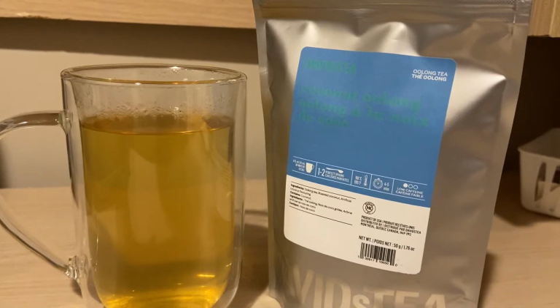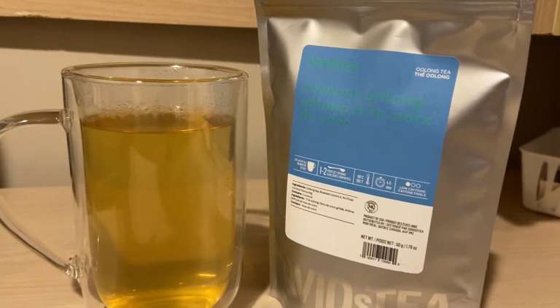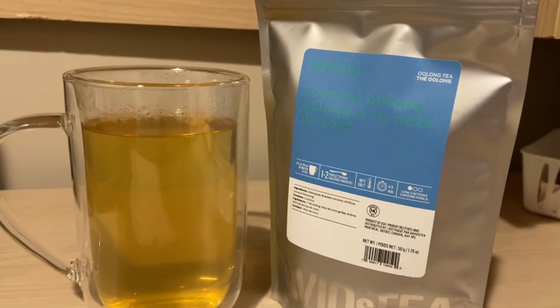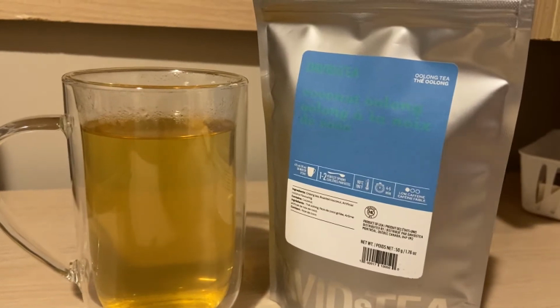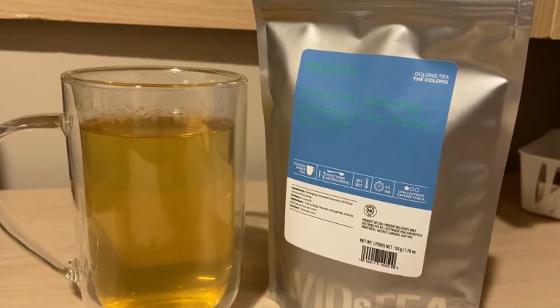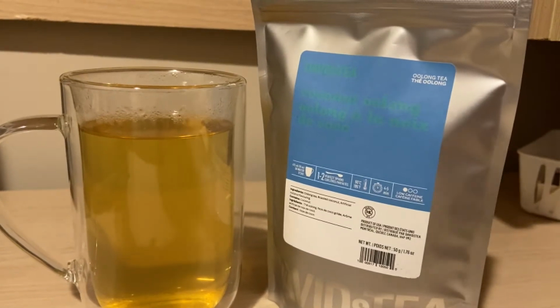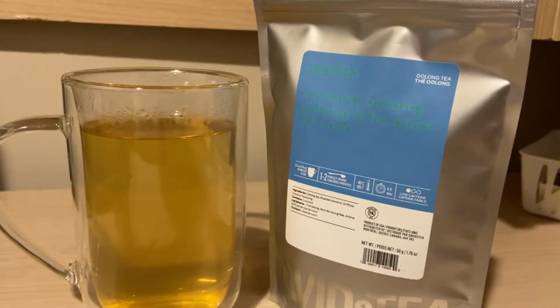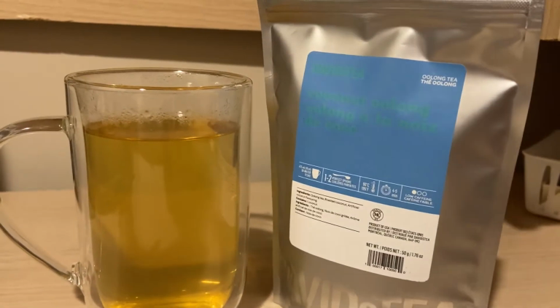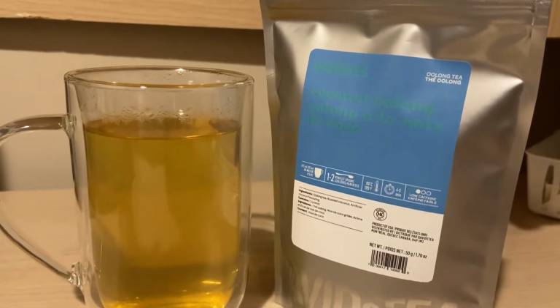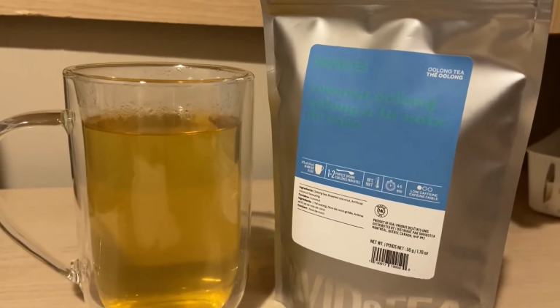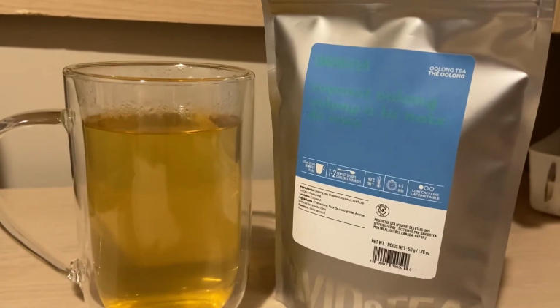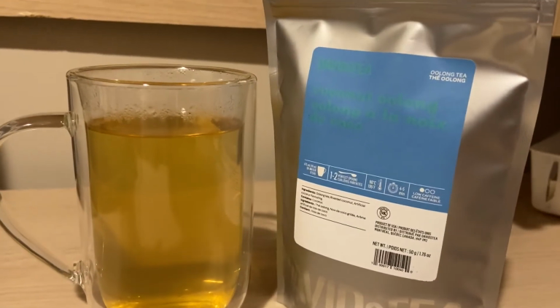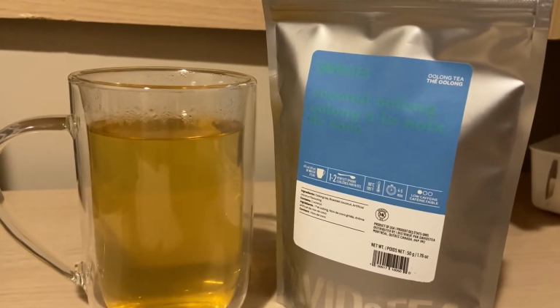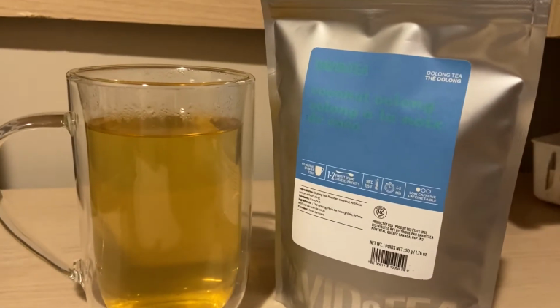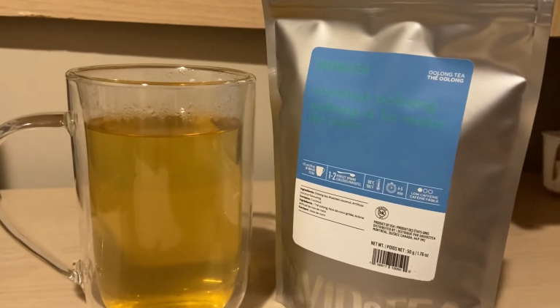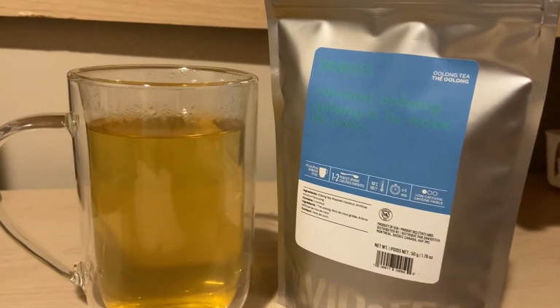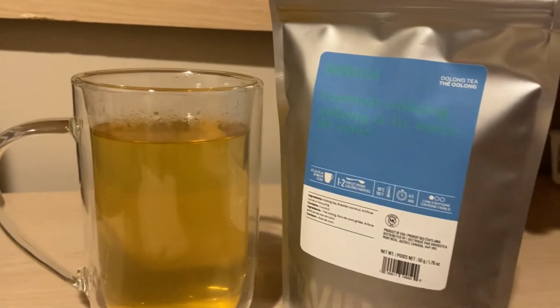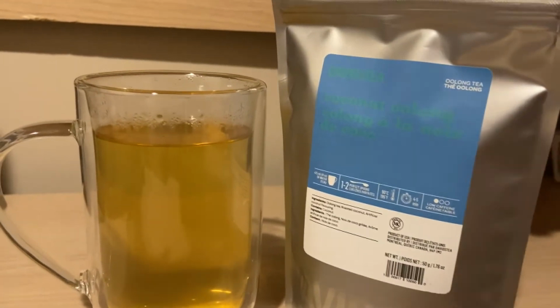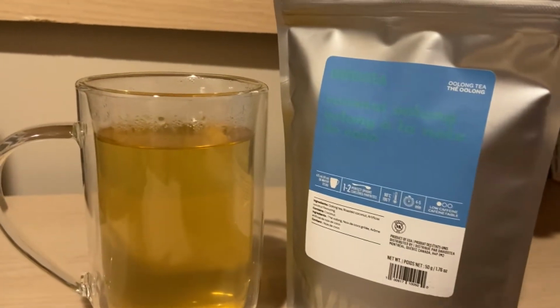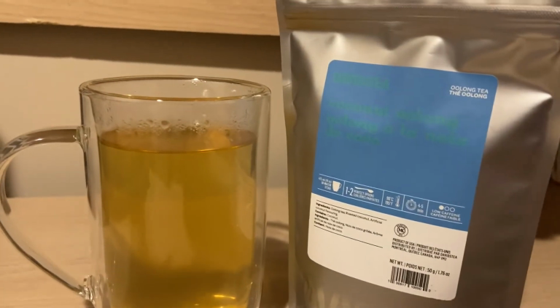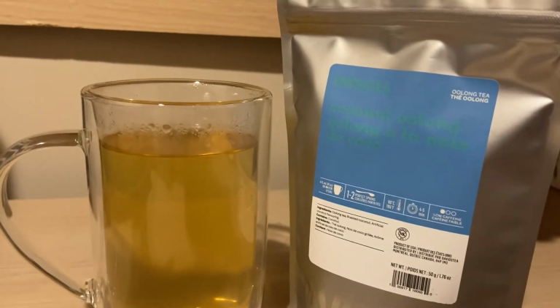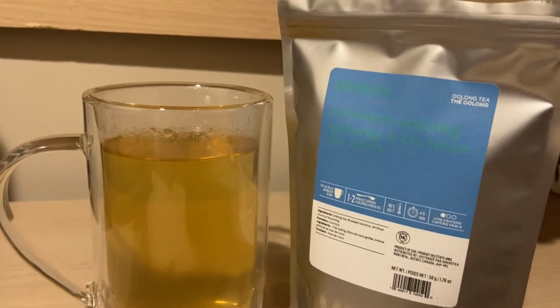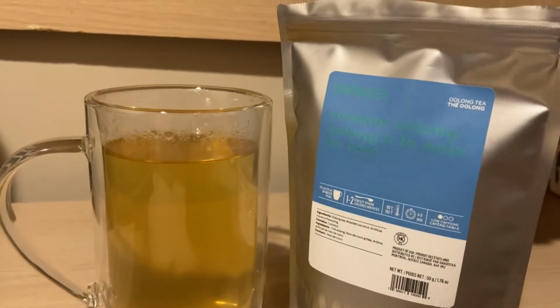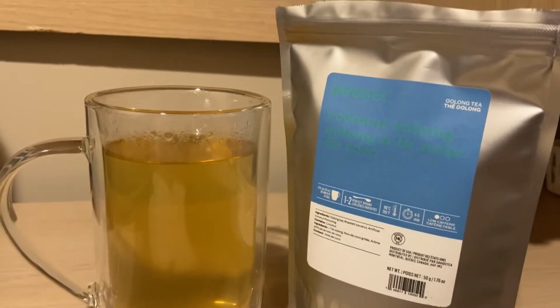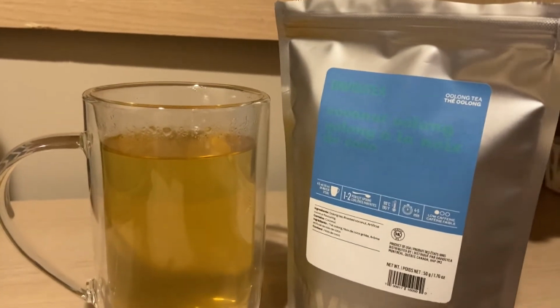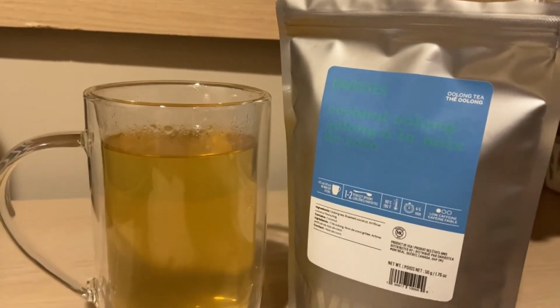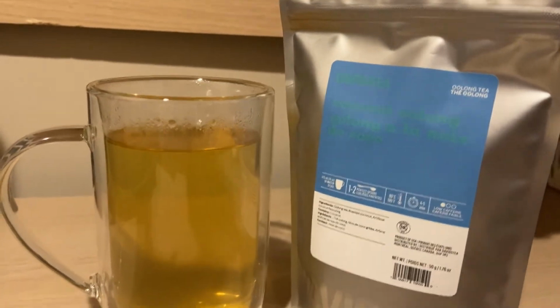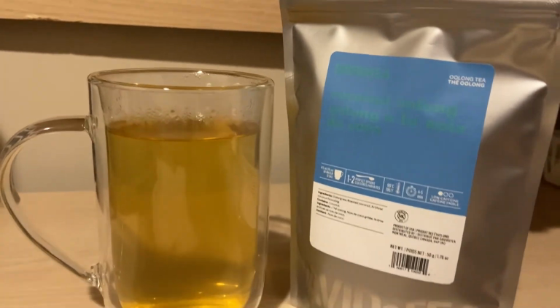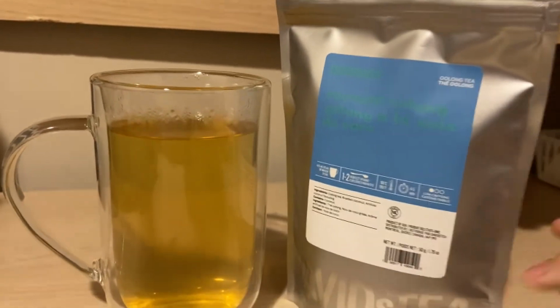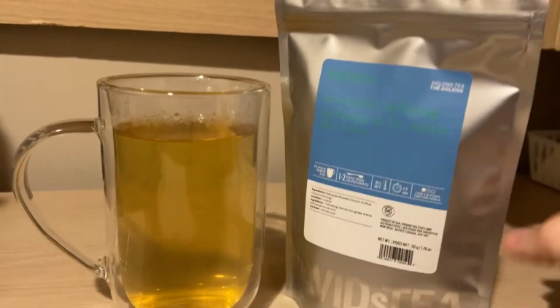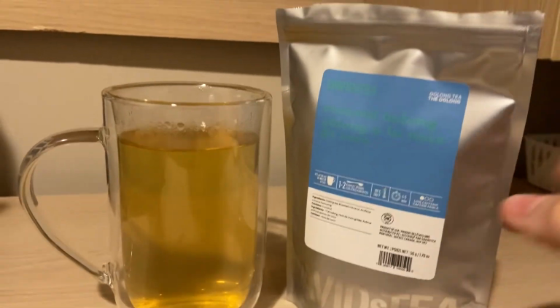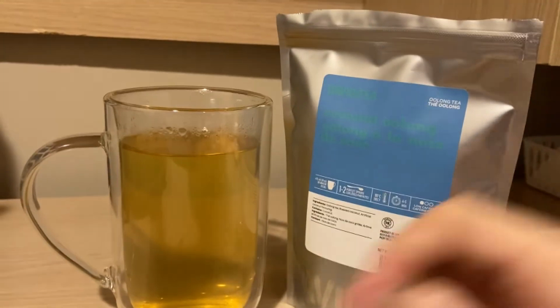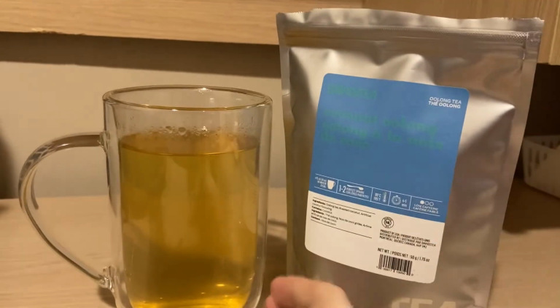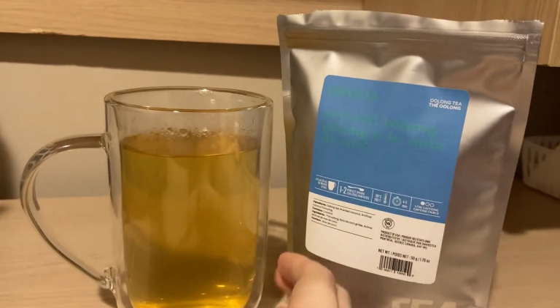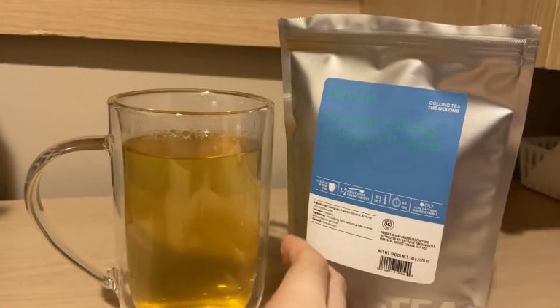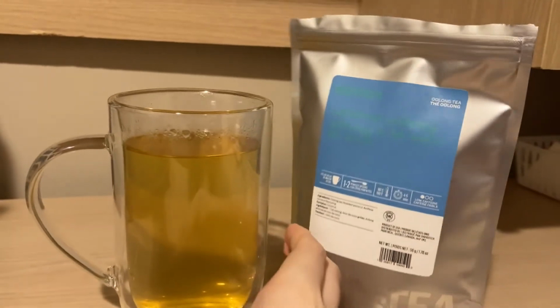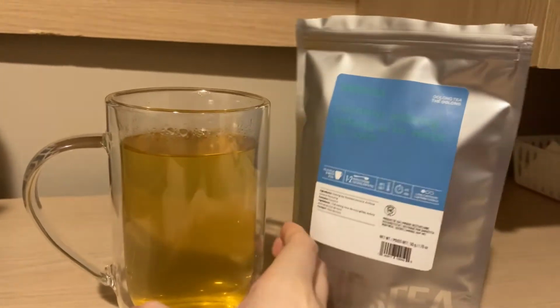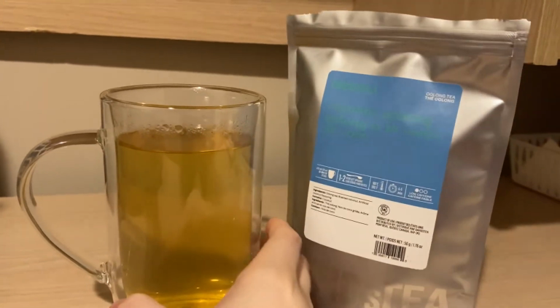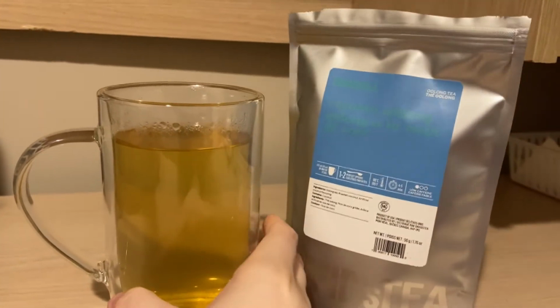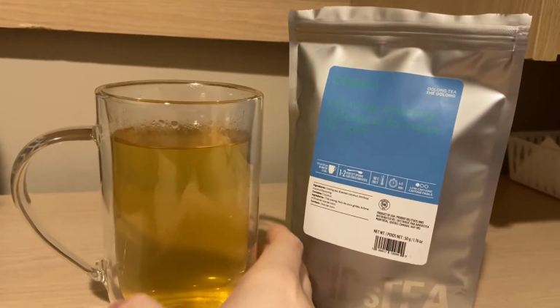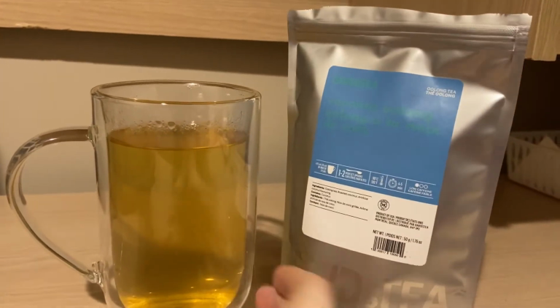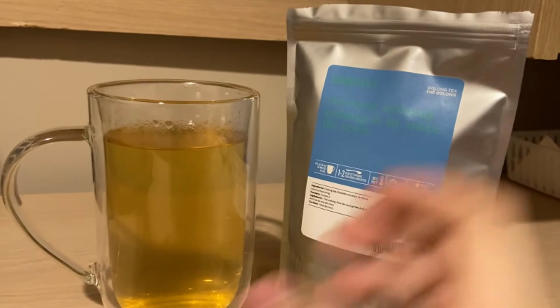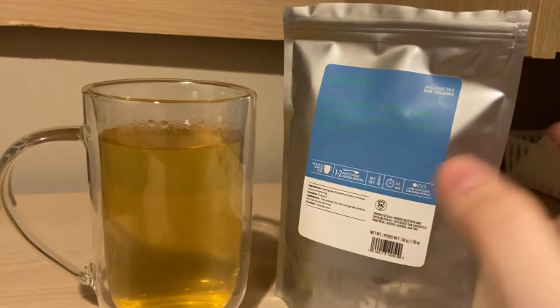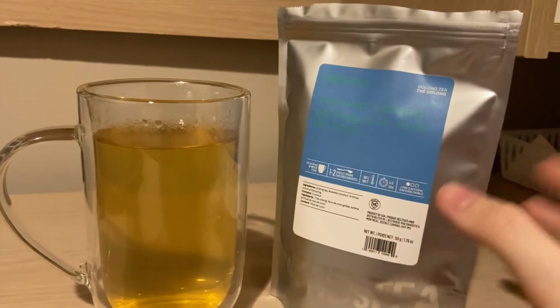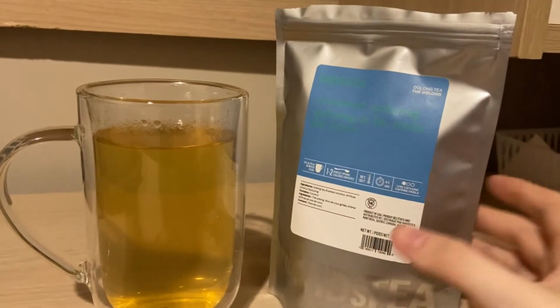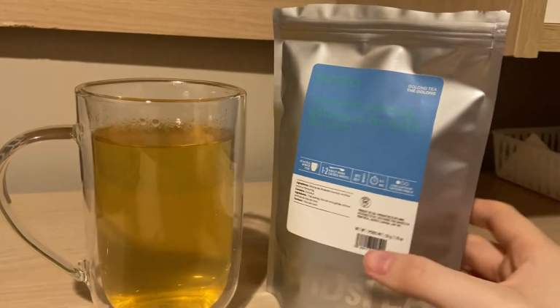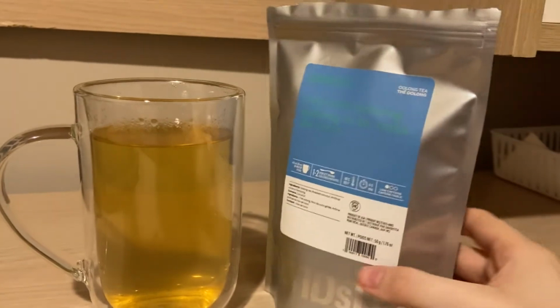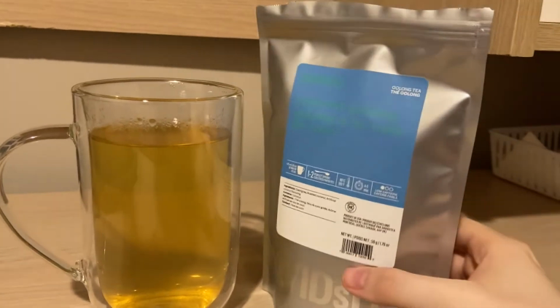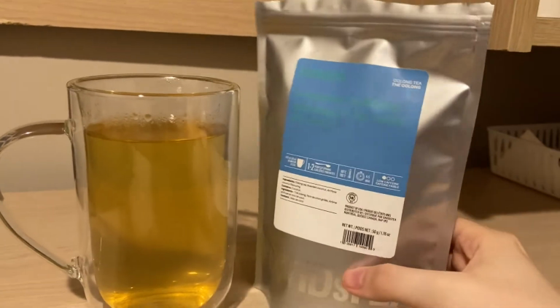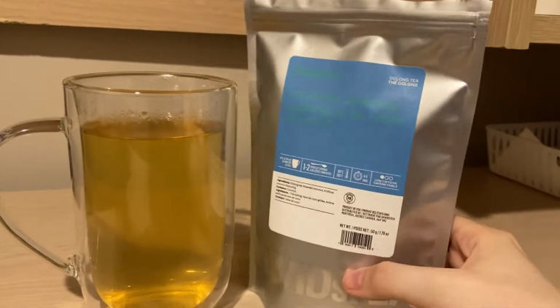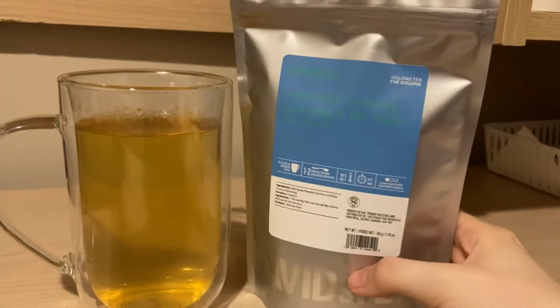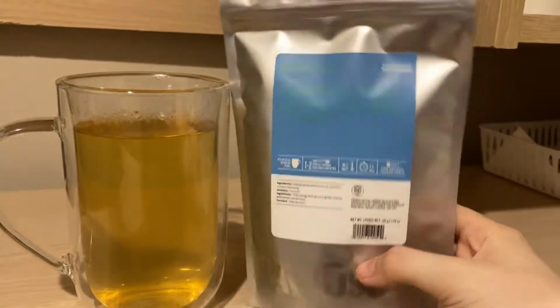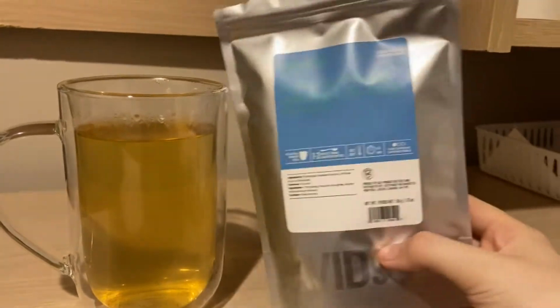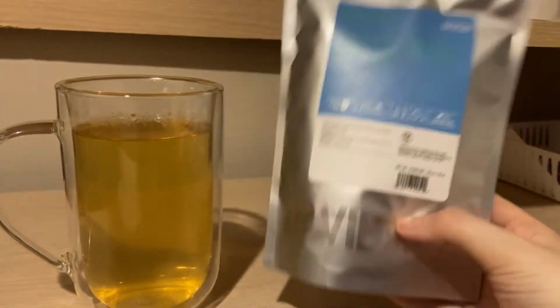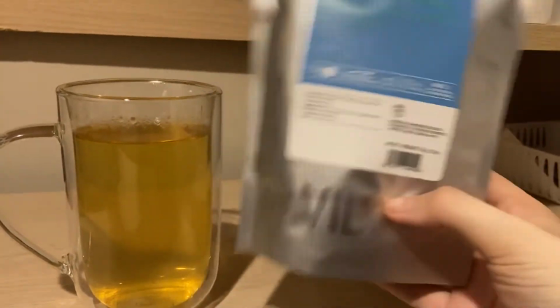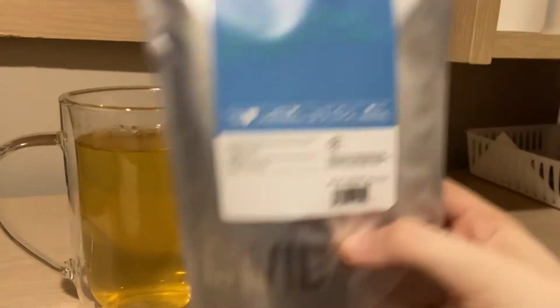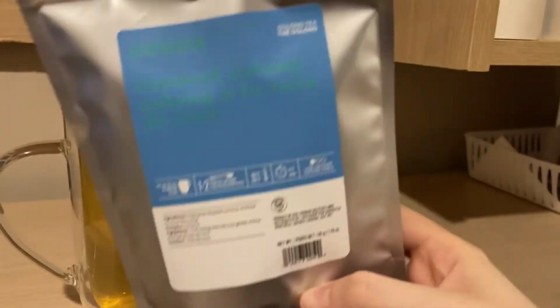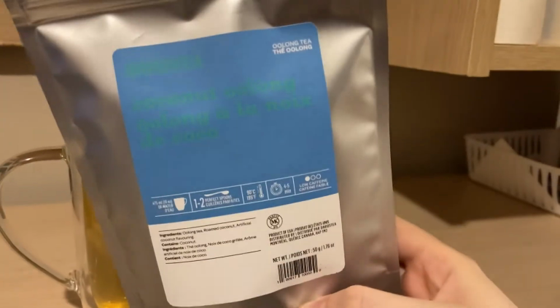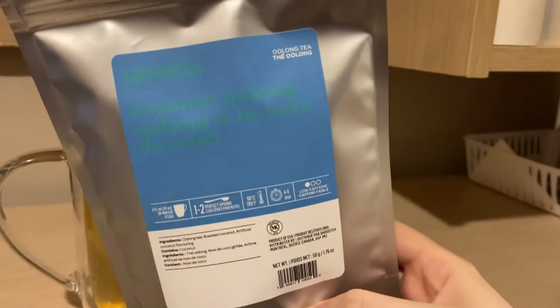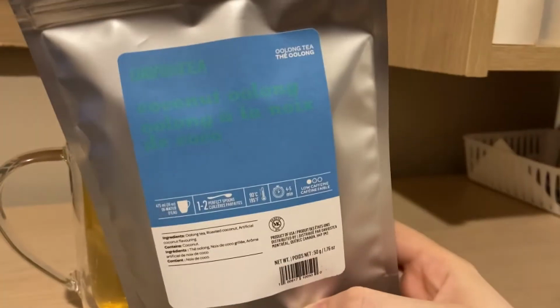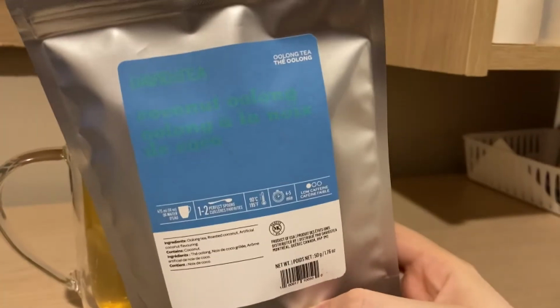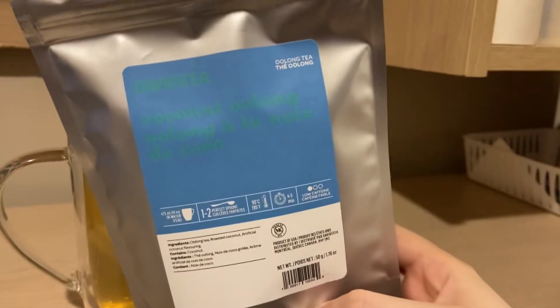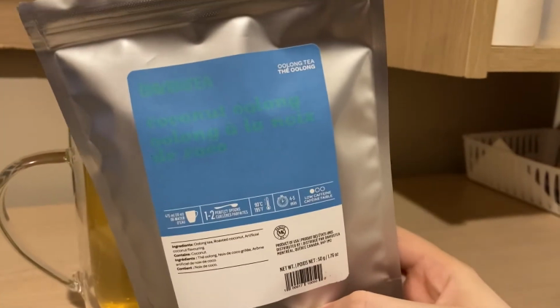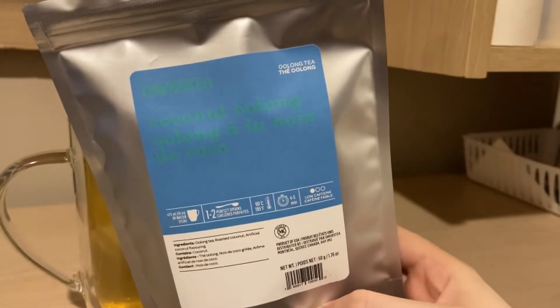Hello everyone, welcome back to another review. So today we're going to be doing David's Teas Coconut Oolong.